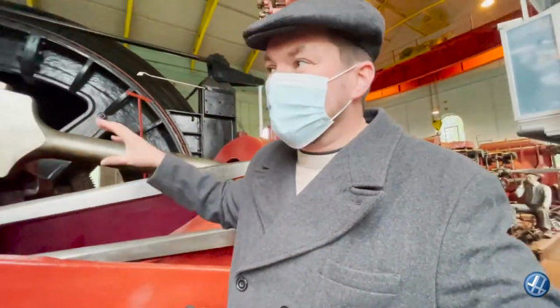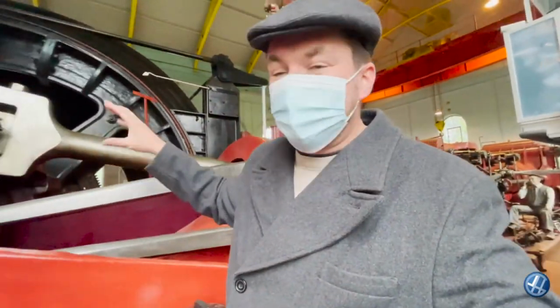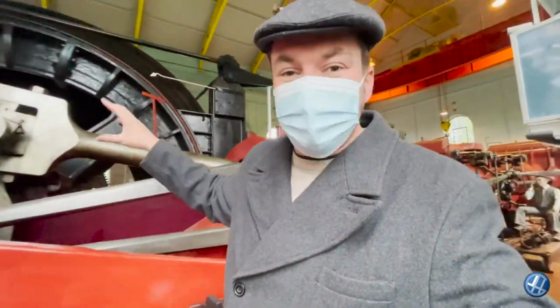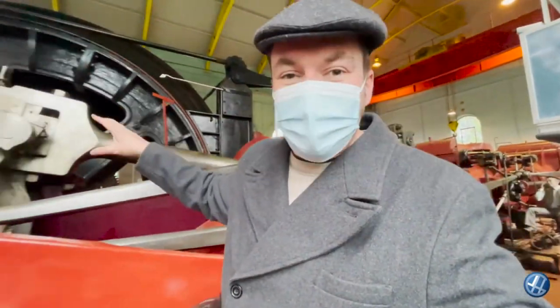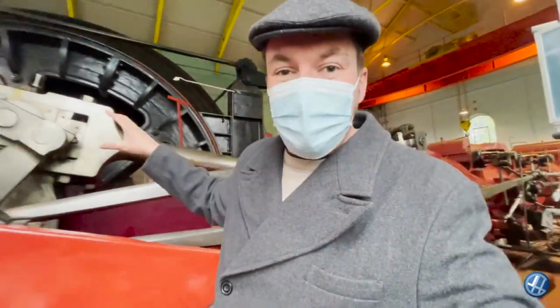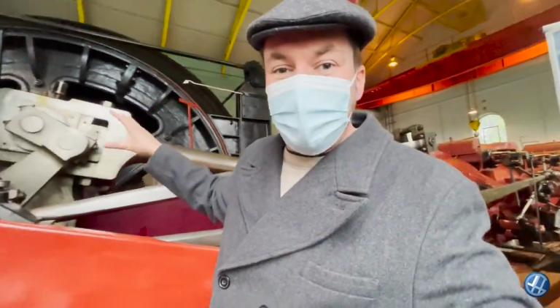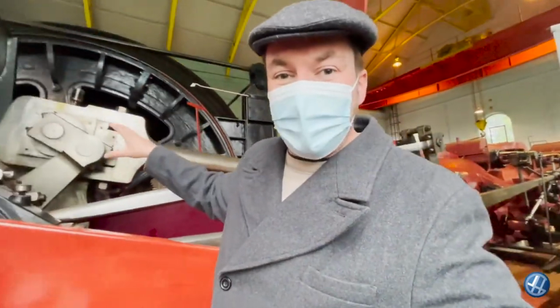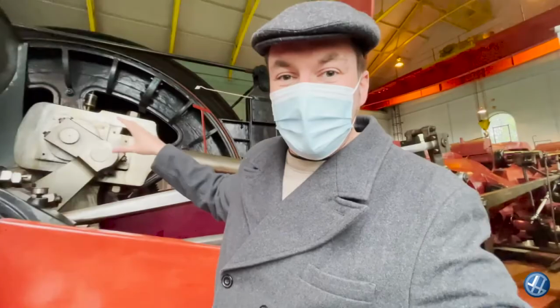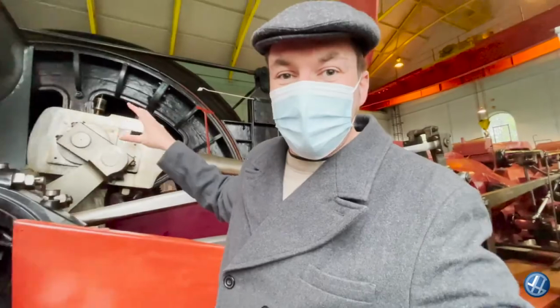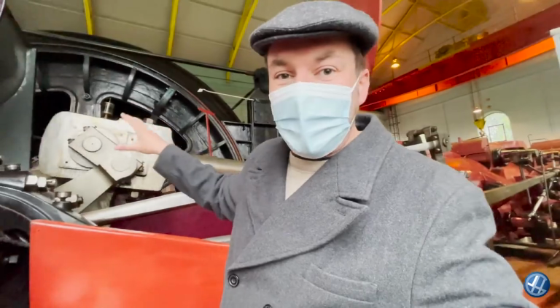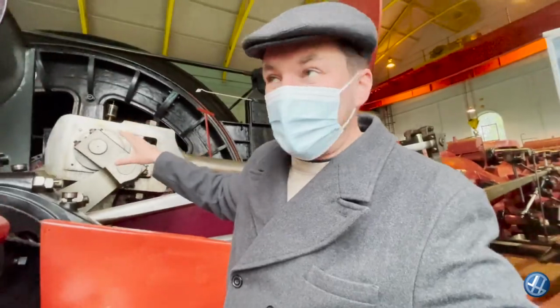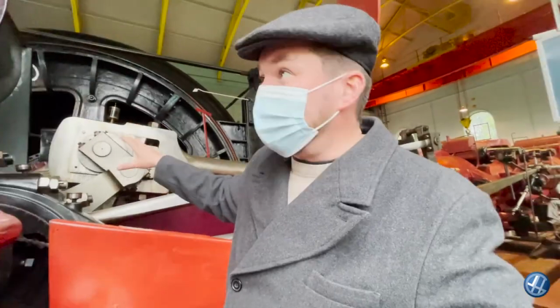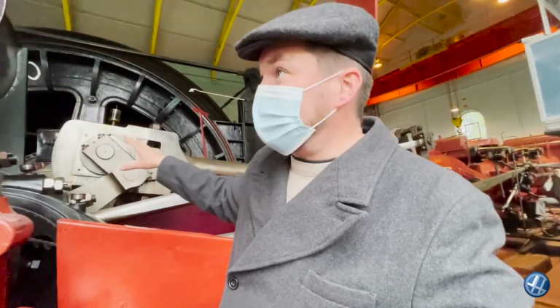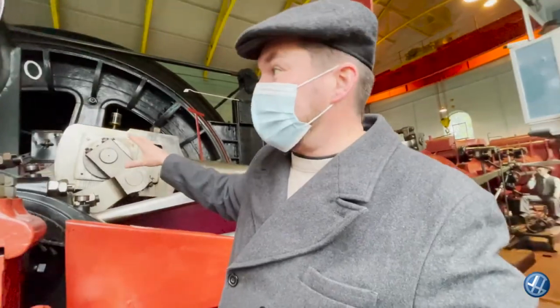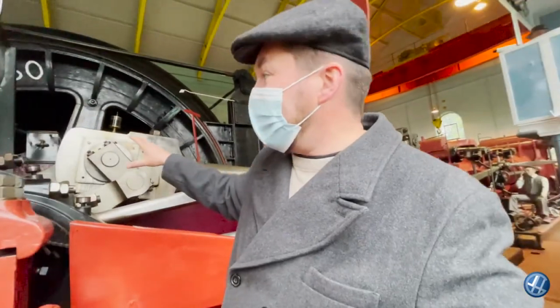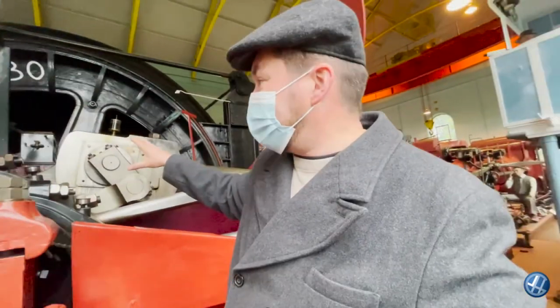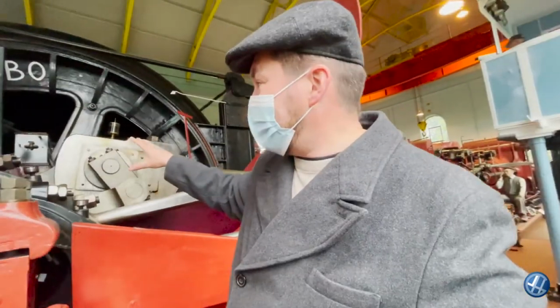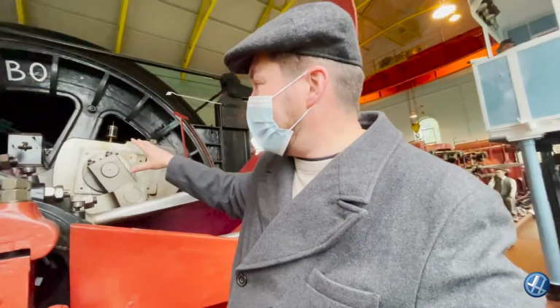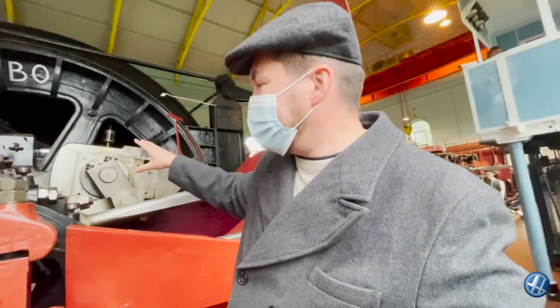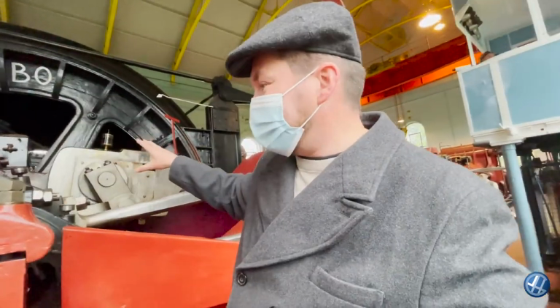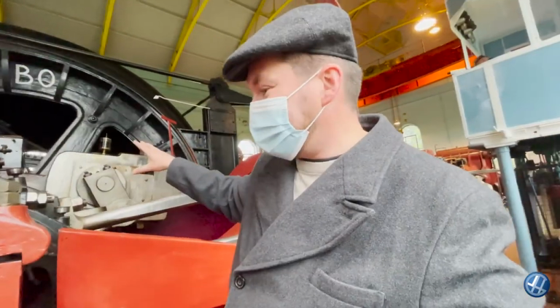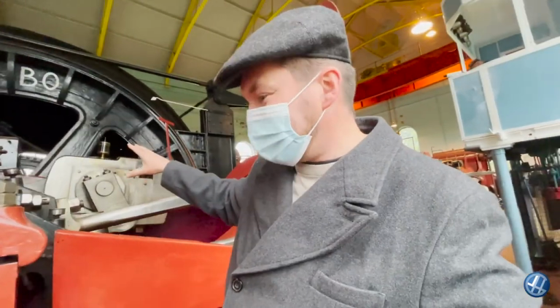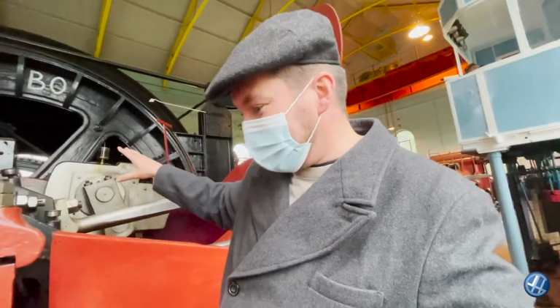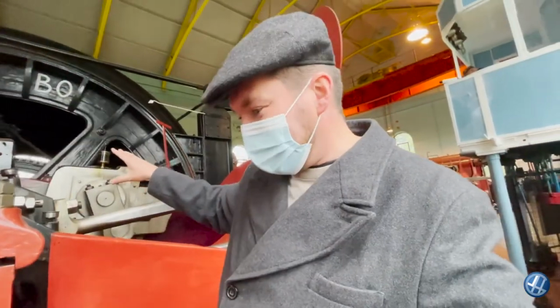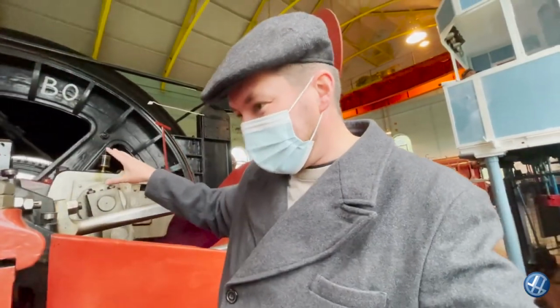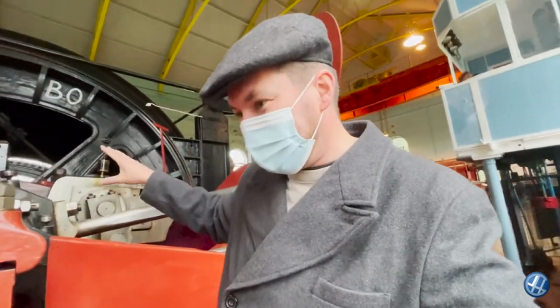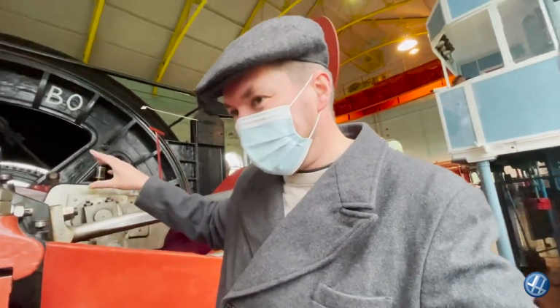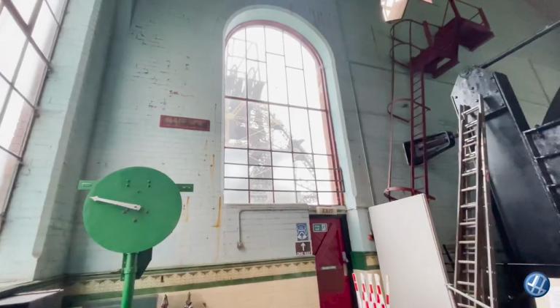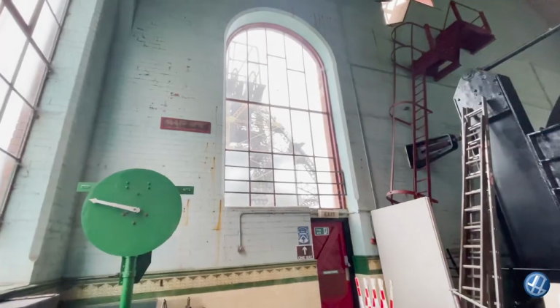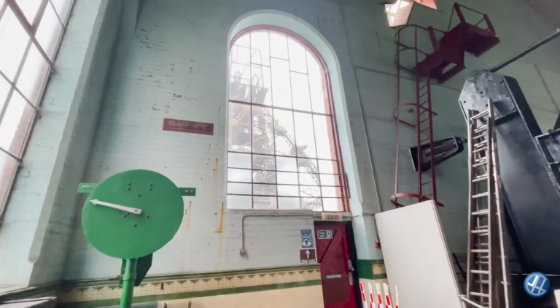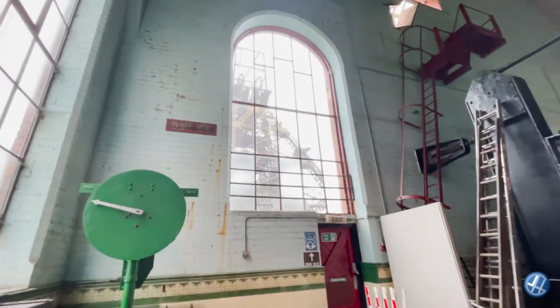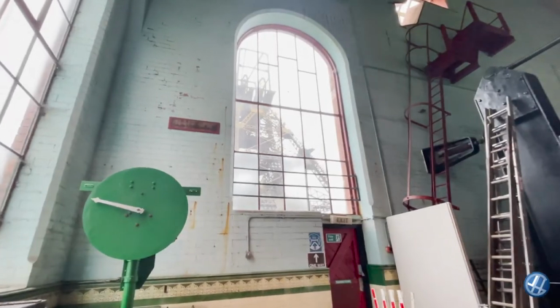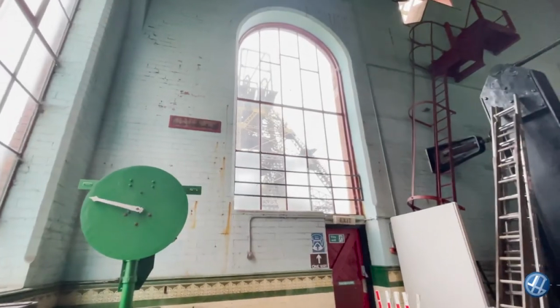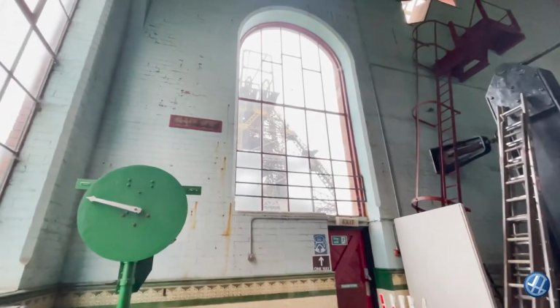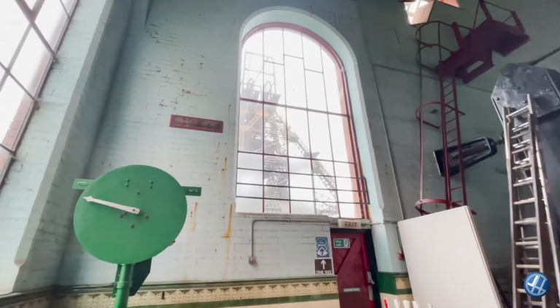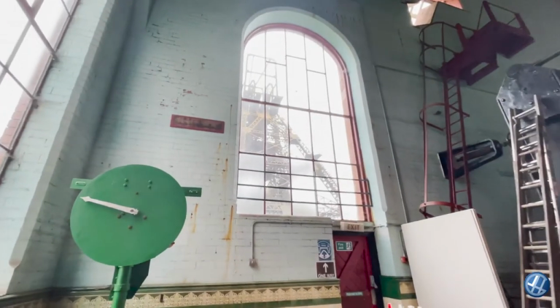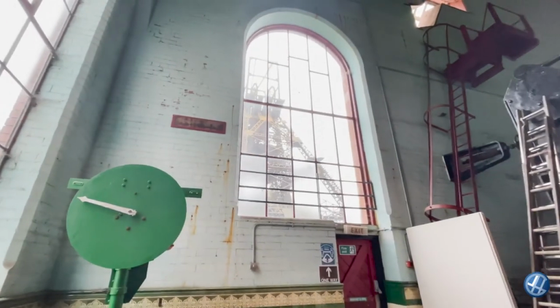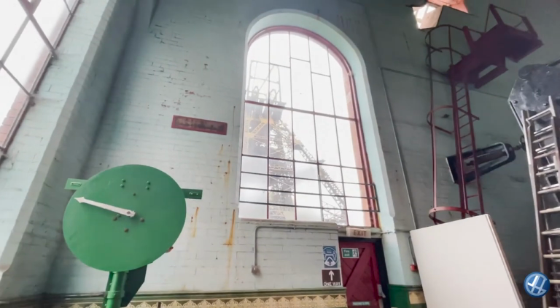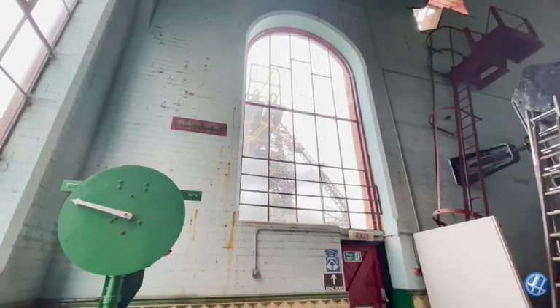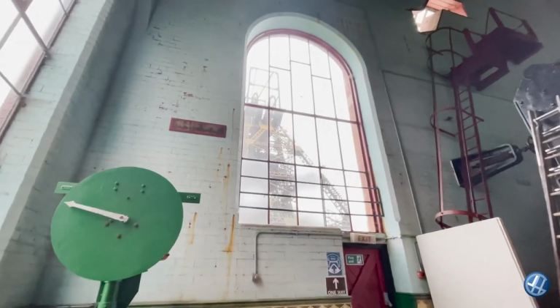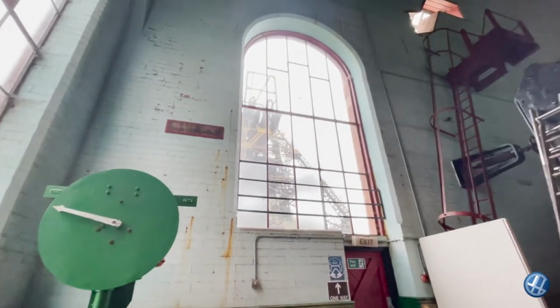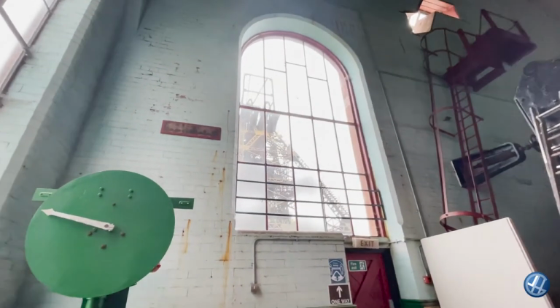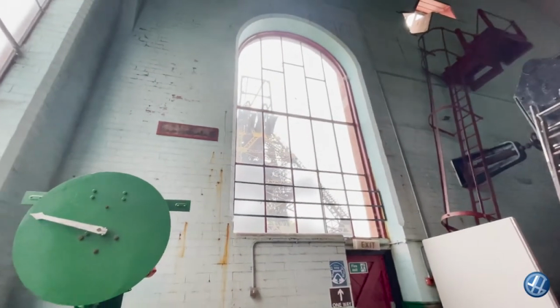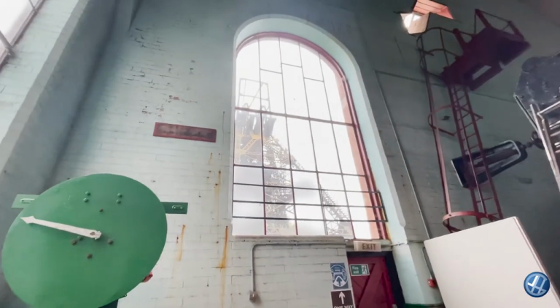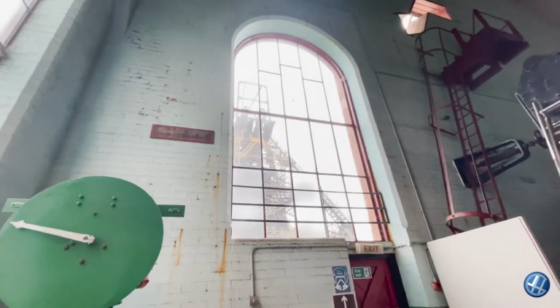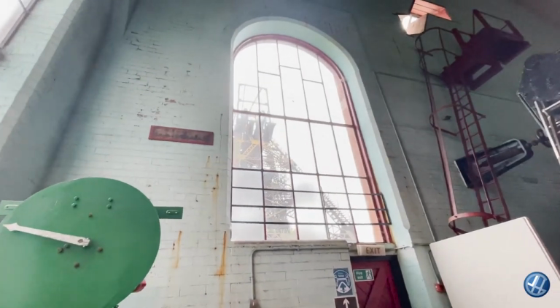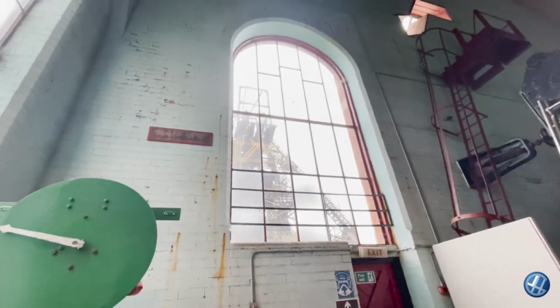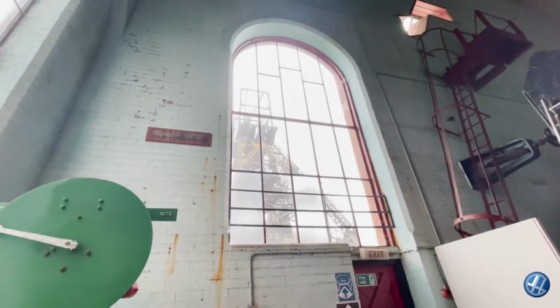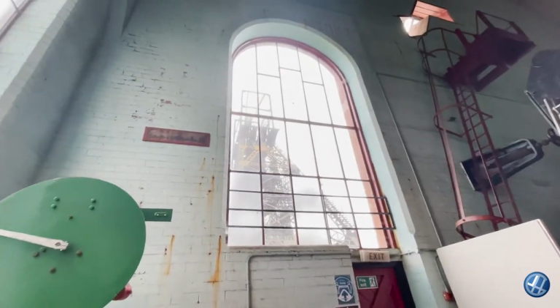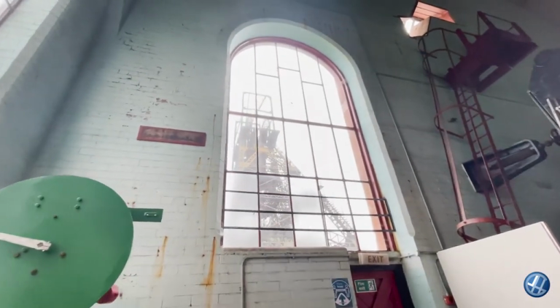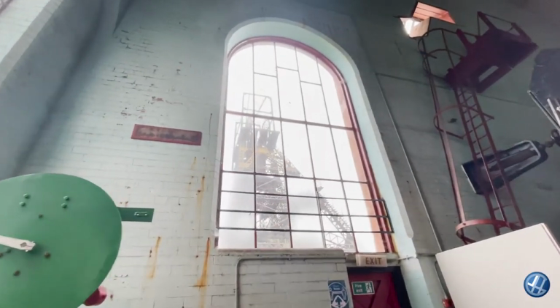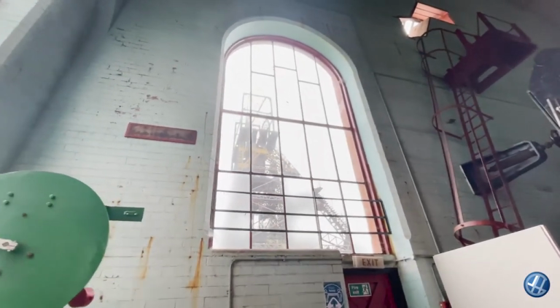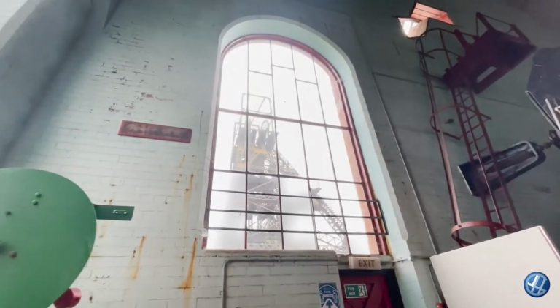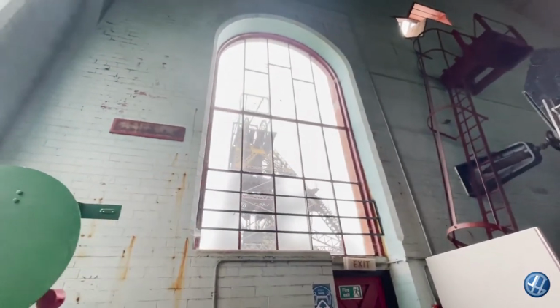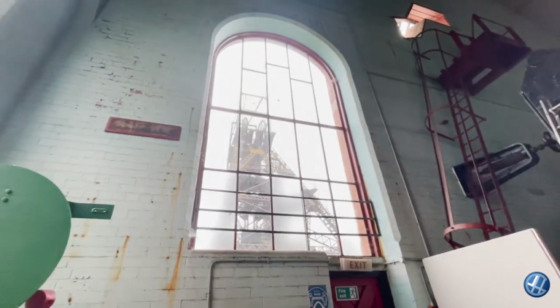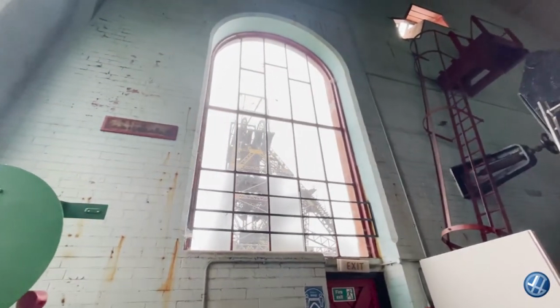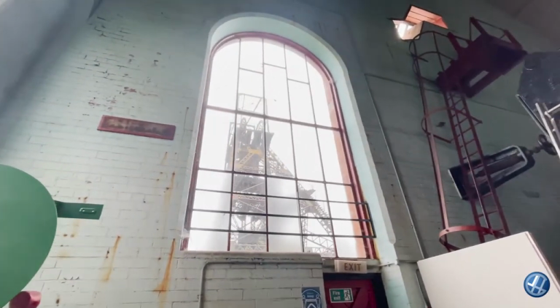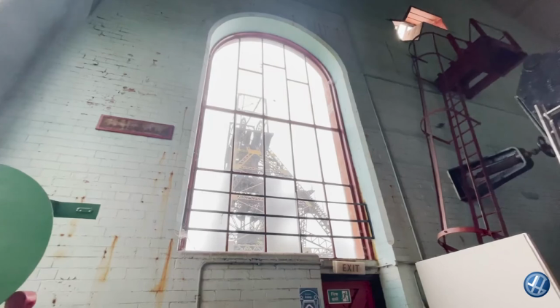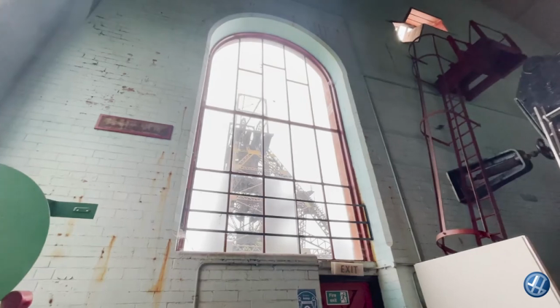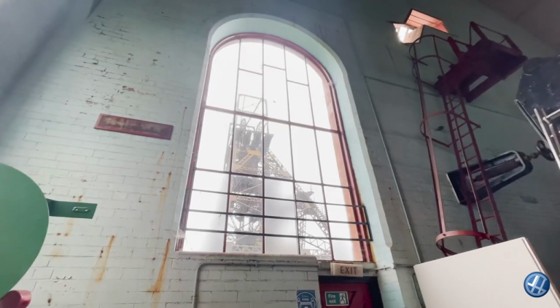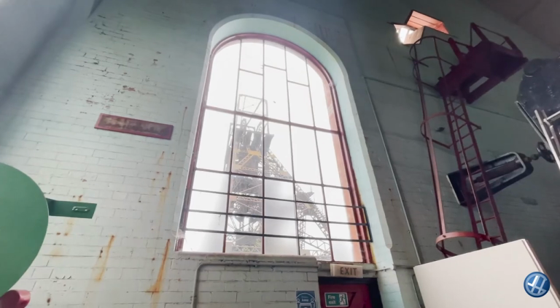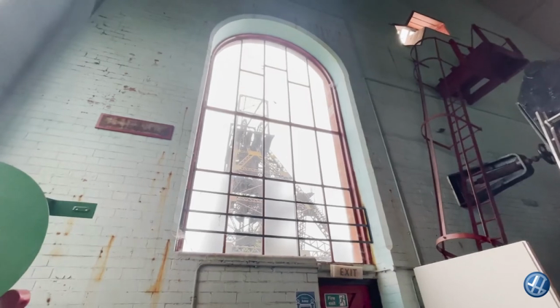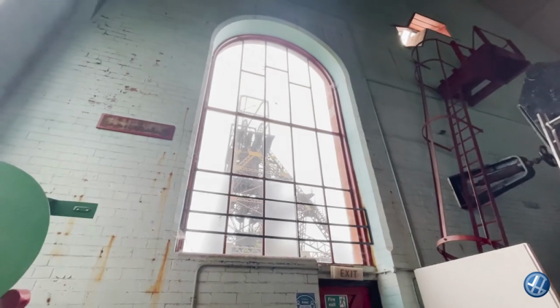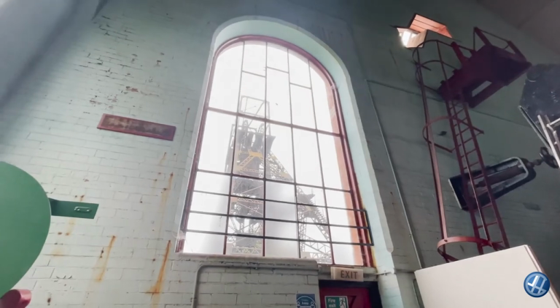Absolutely fascinating, this place. The man was telling me that as it spins, you'd have one rope at the top and one at the bottom, so they'd be dropping one mine shaft cart down and the other coming back up. Just like being in the belly of the Titanic, this, isn't it? And if you have a little look out of the window at the top, you can see the headgear.